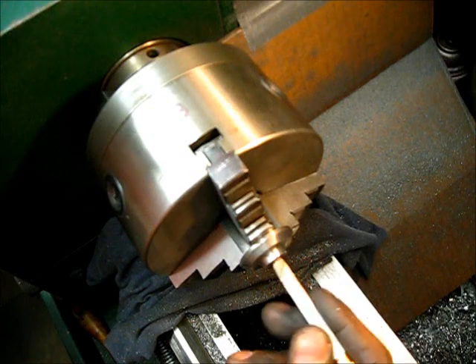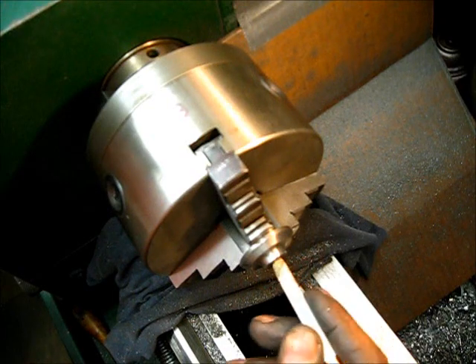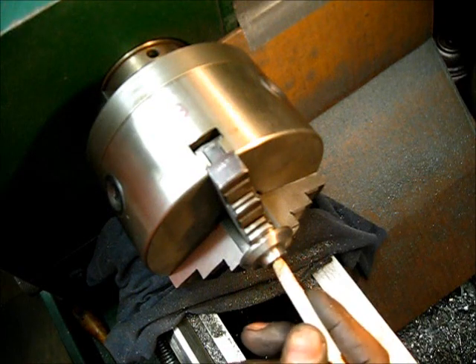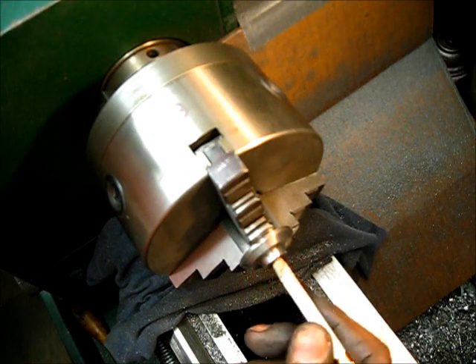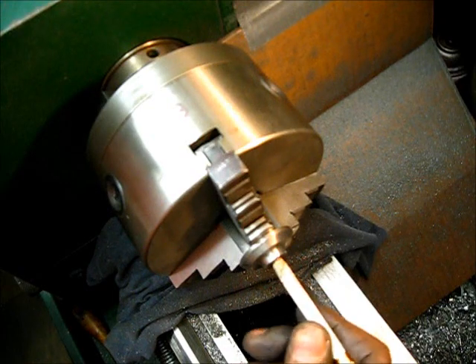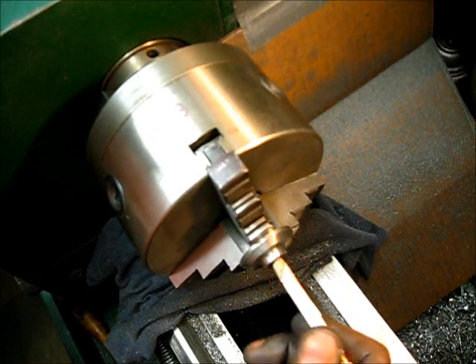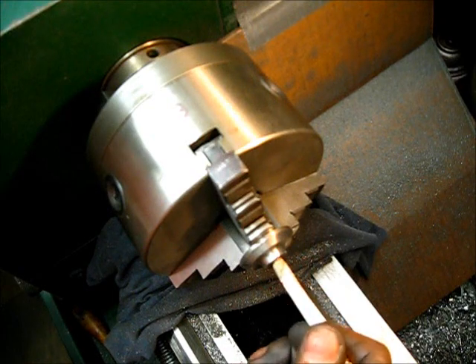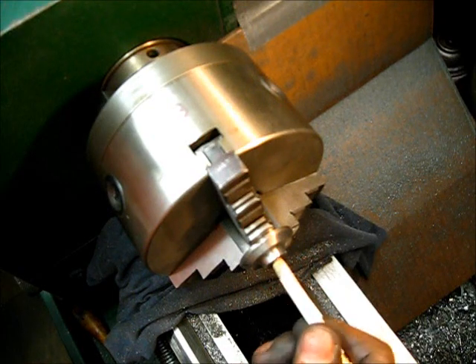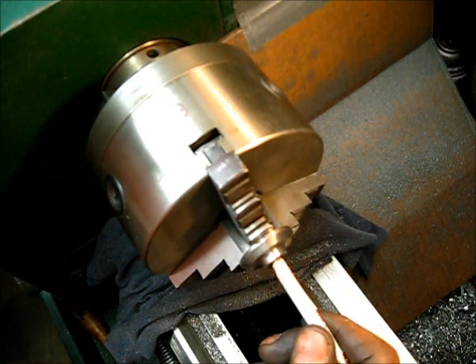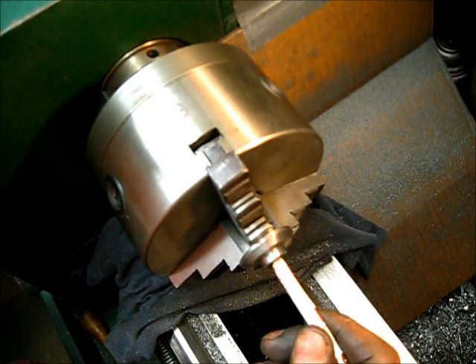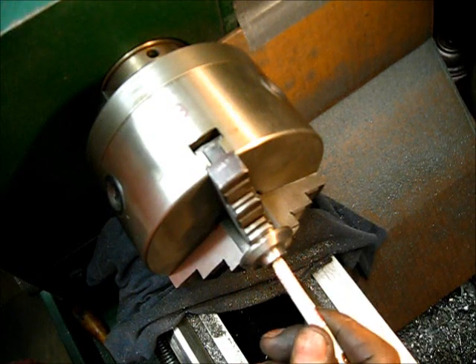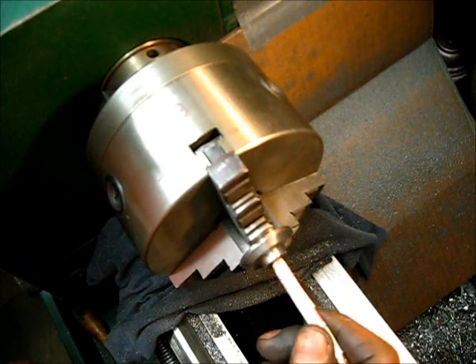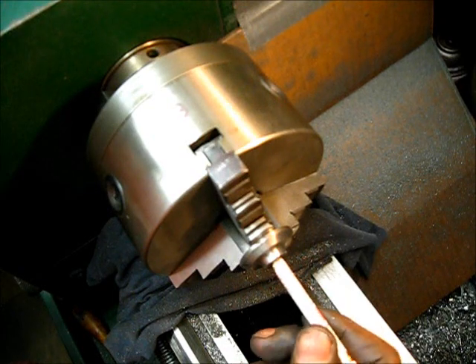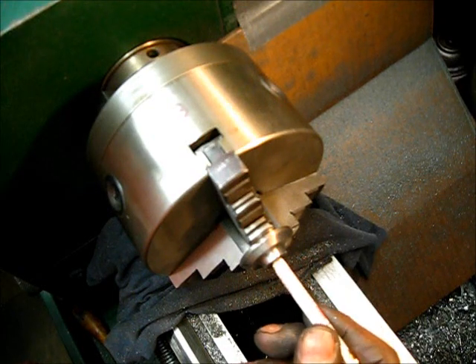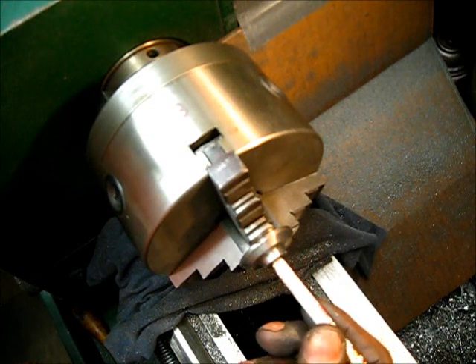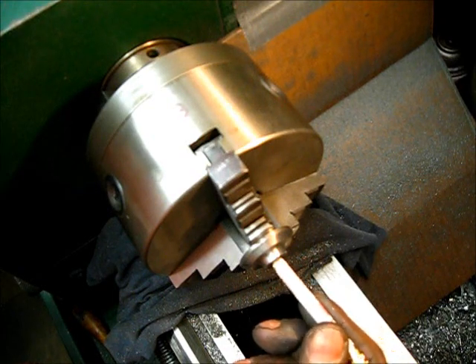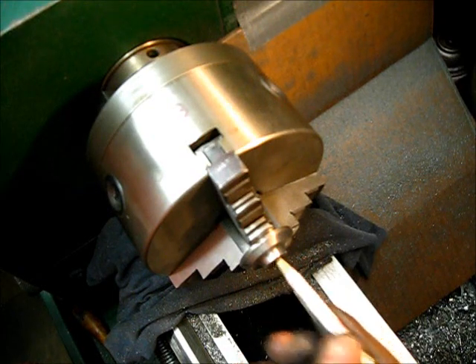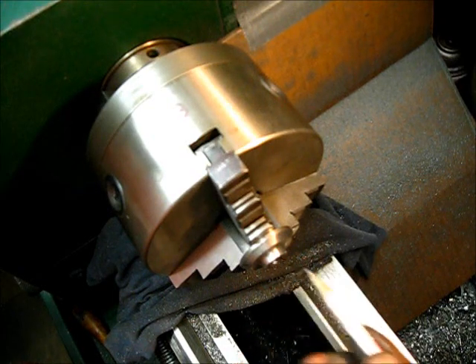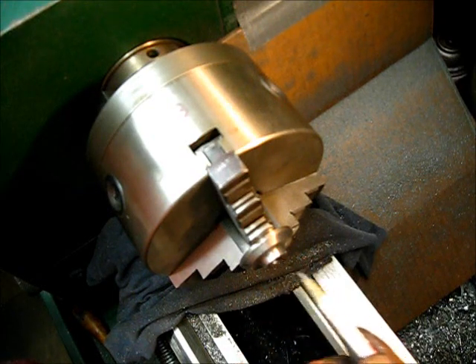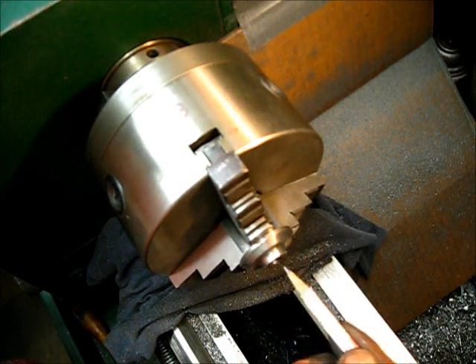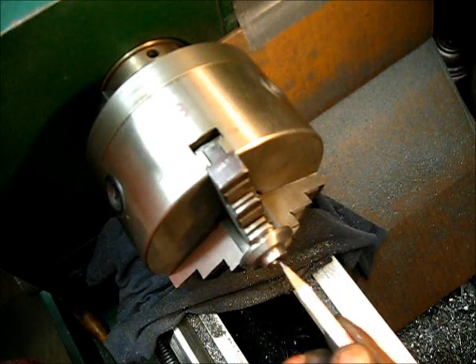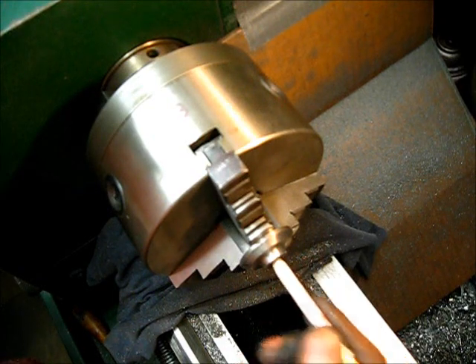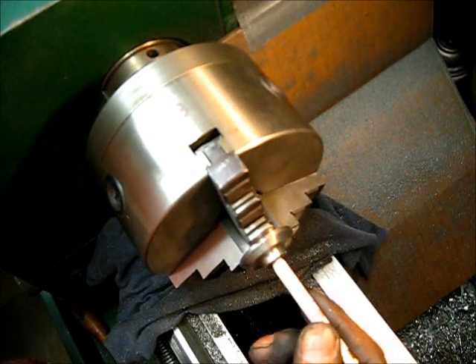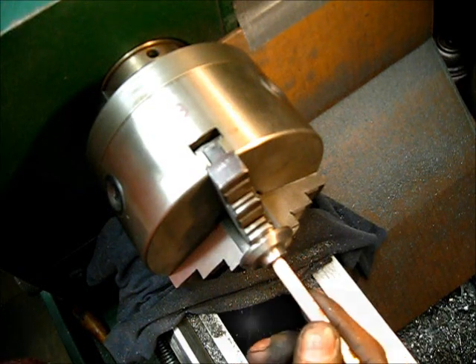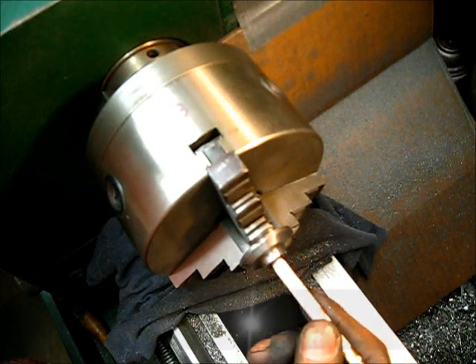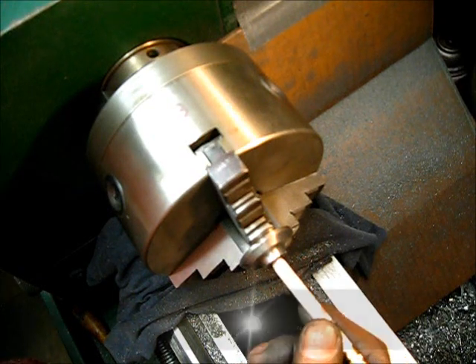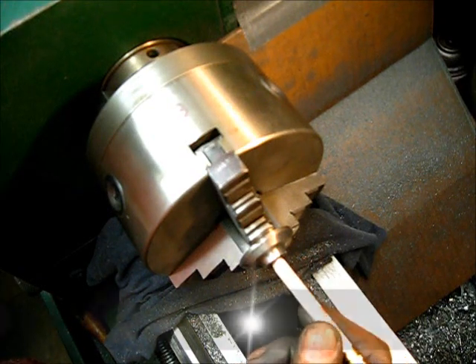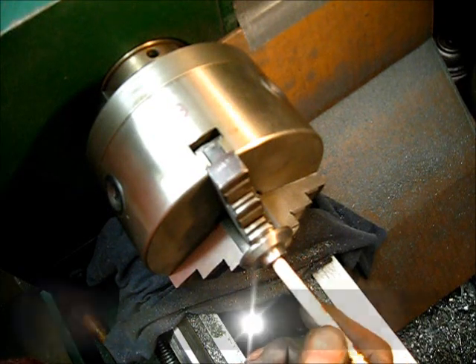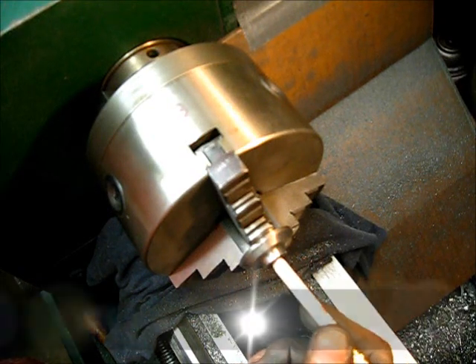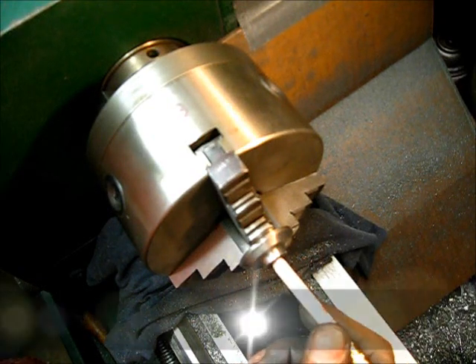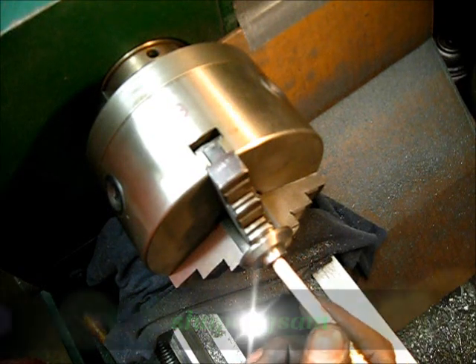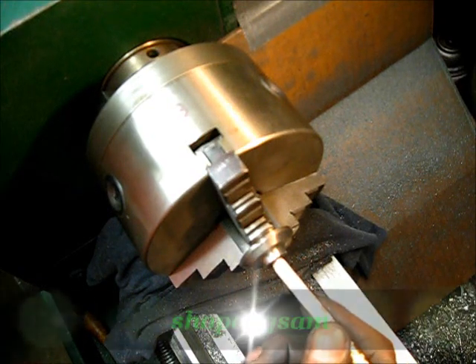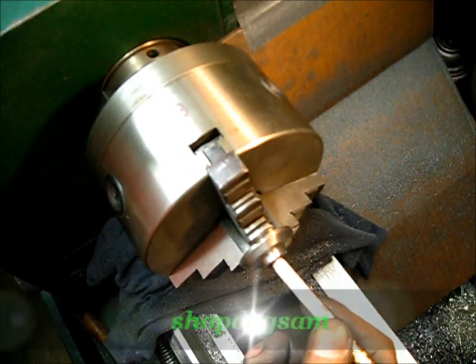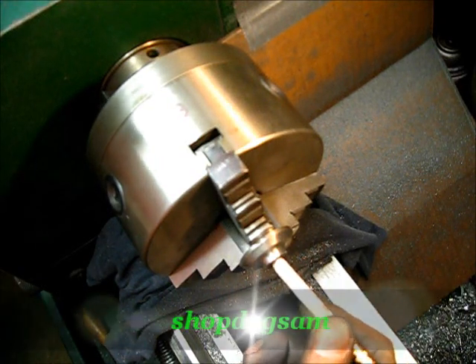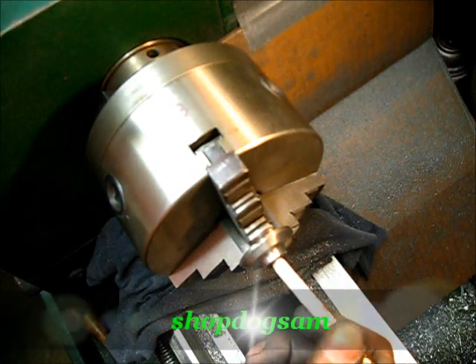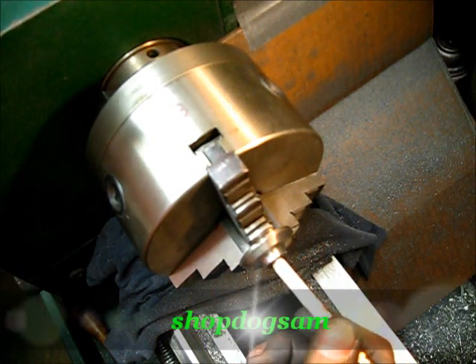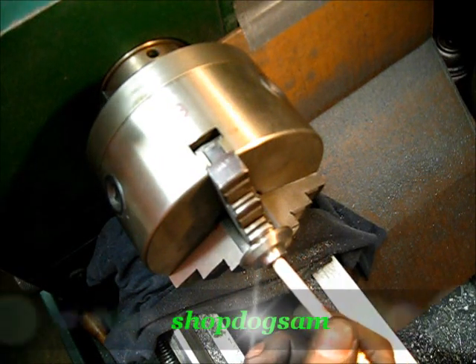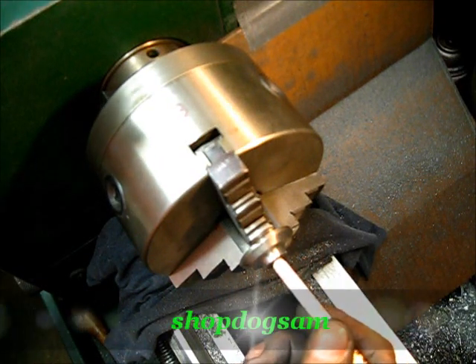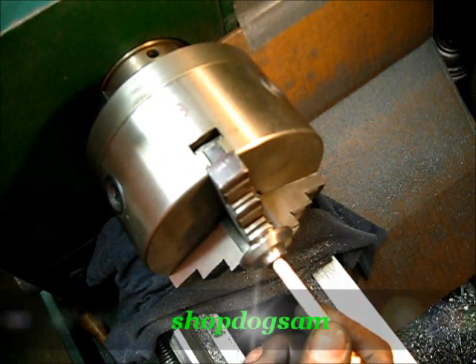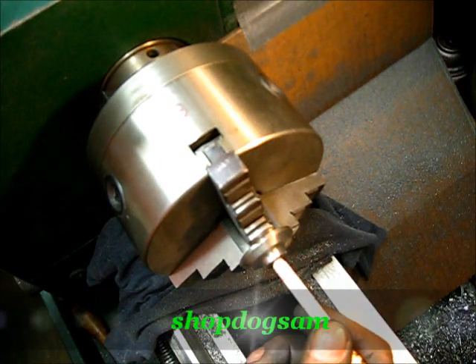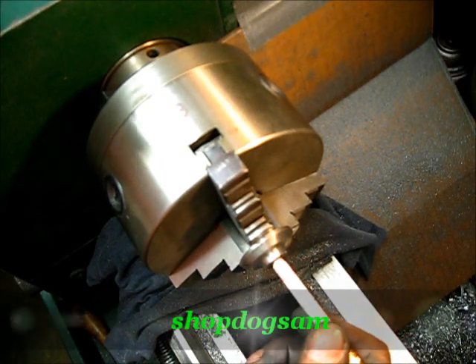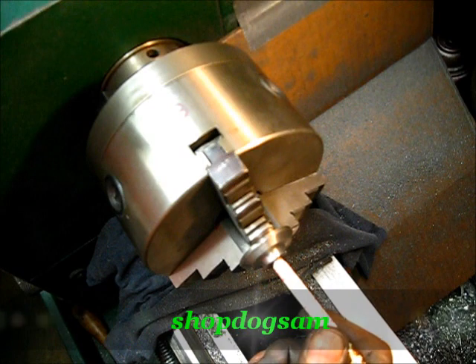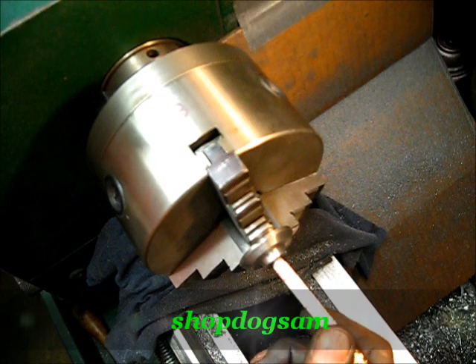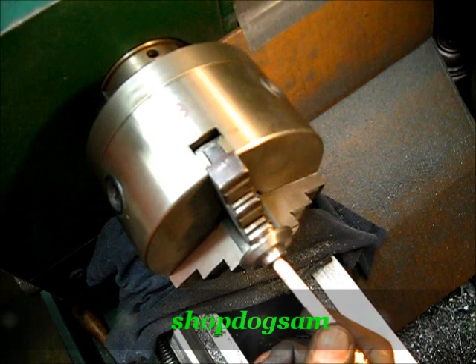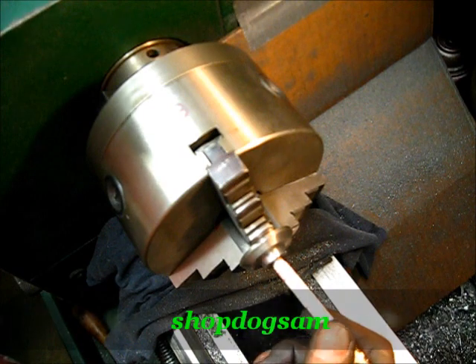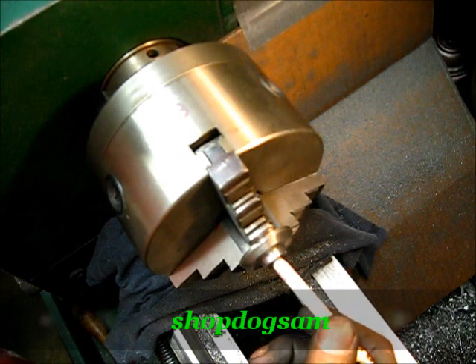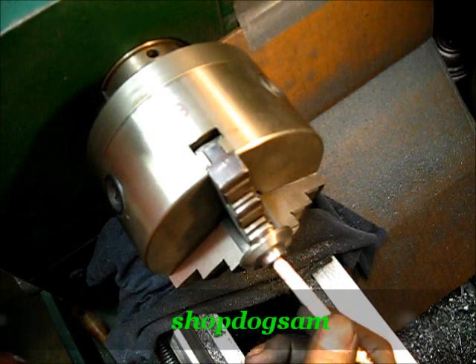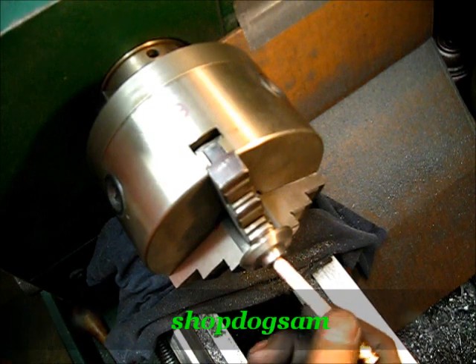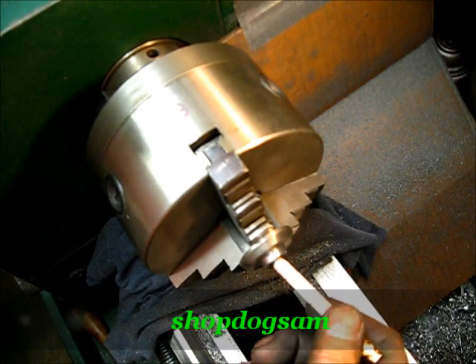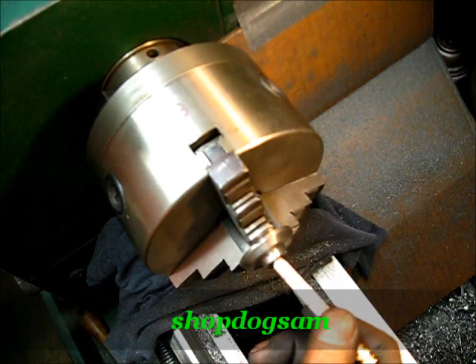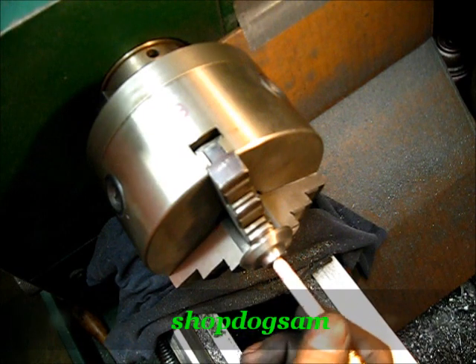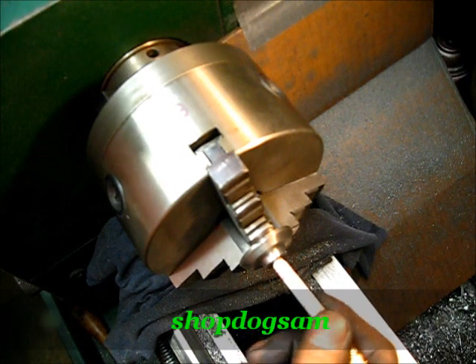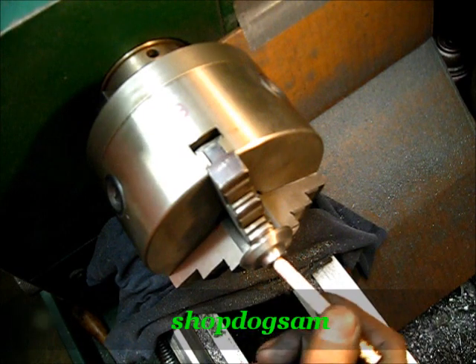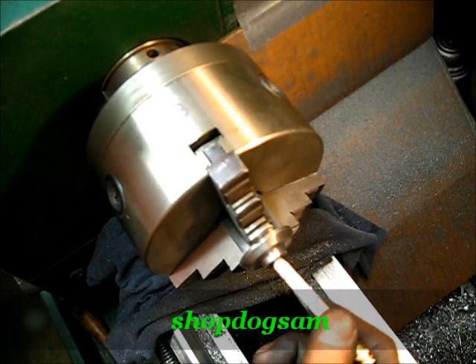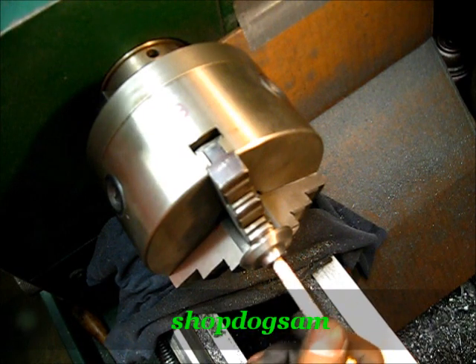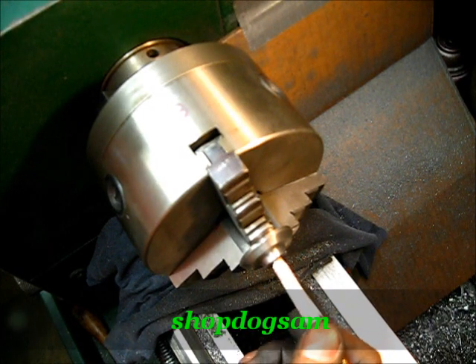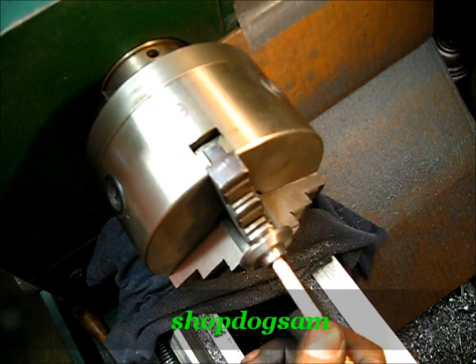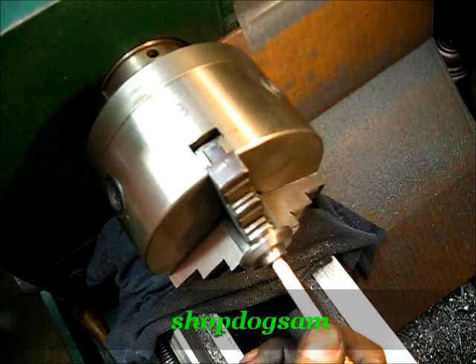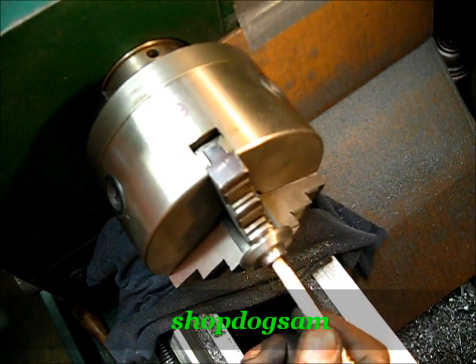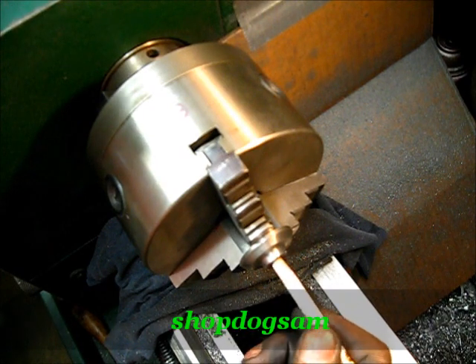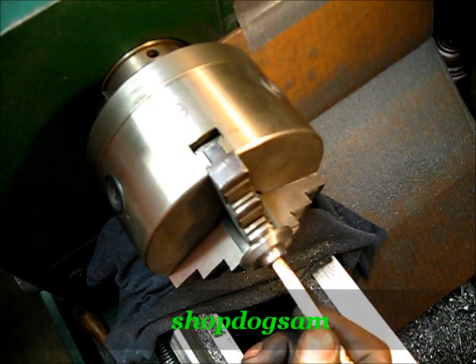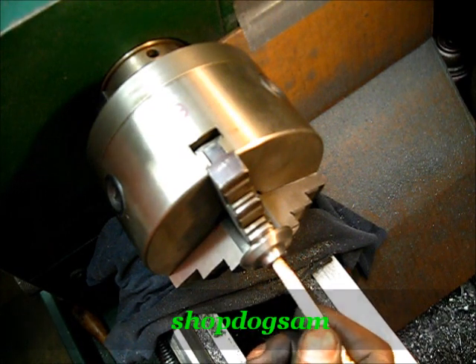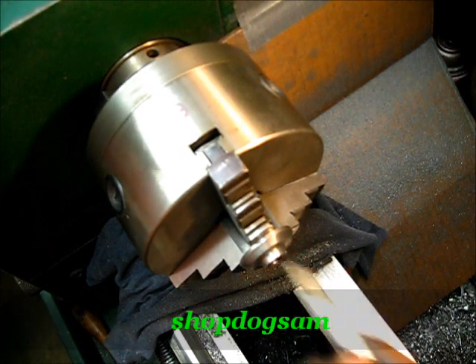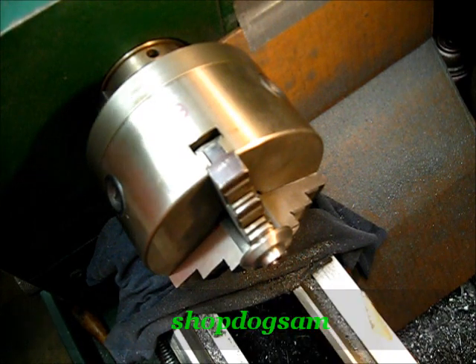Next step, we've got to put them valve stems in there. Let's get that show on the road.